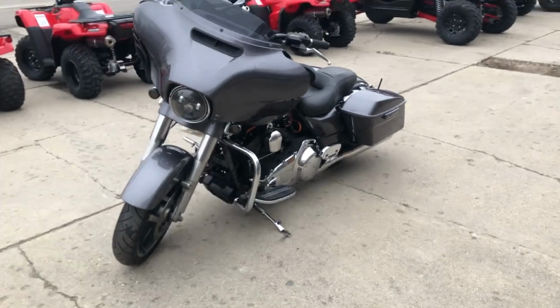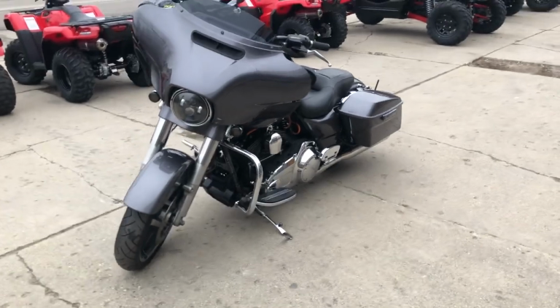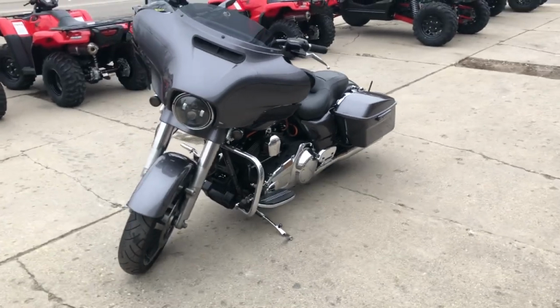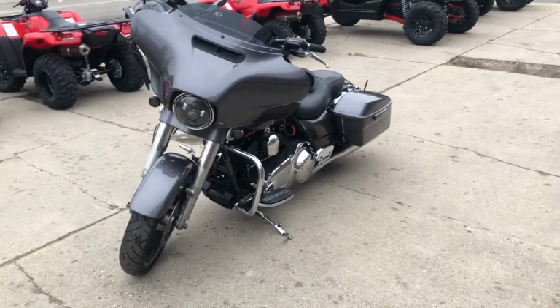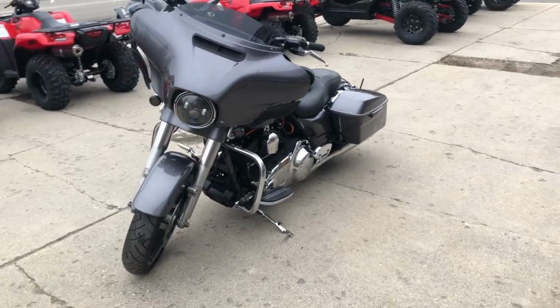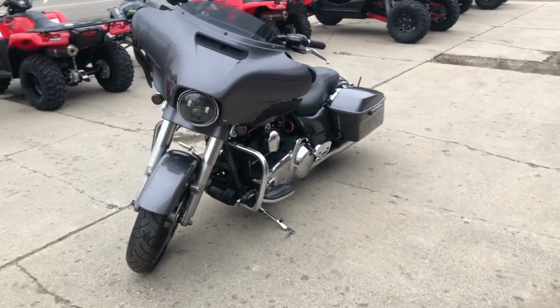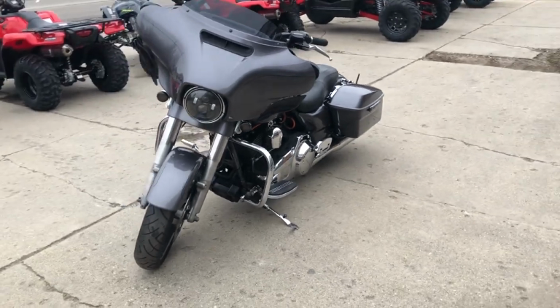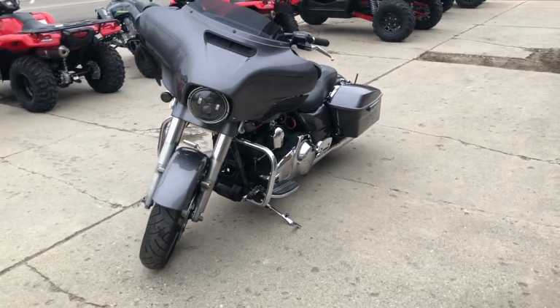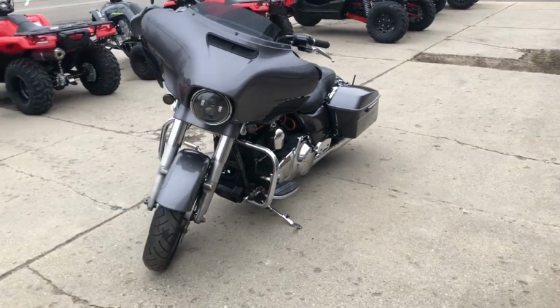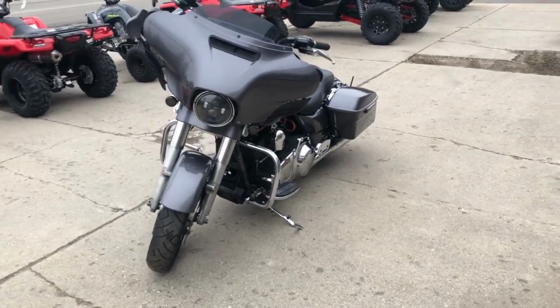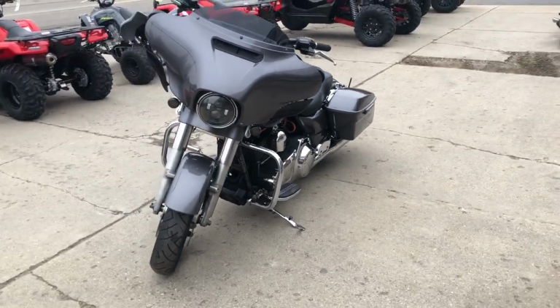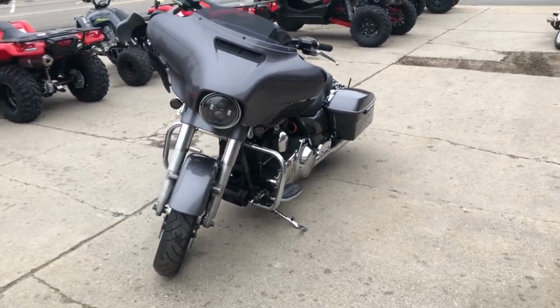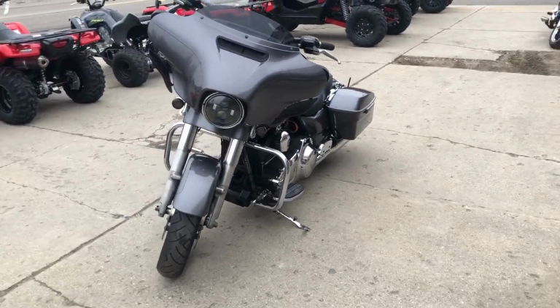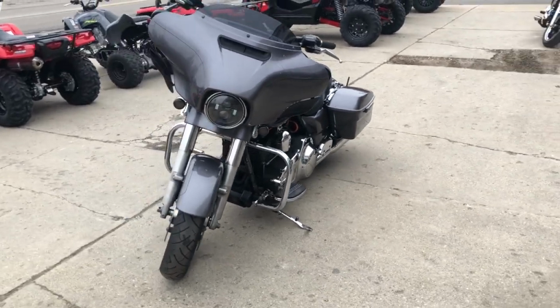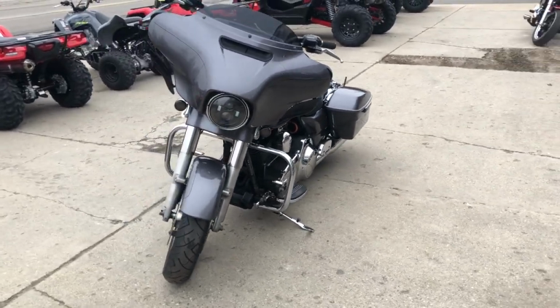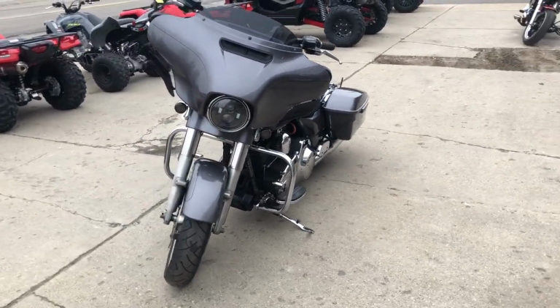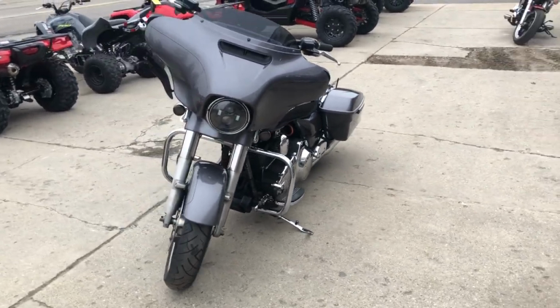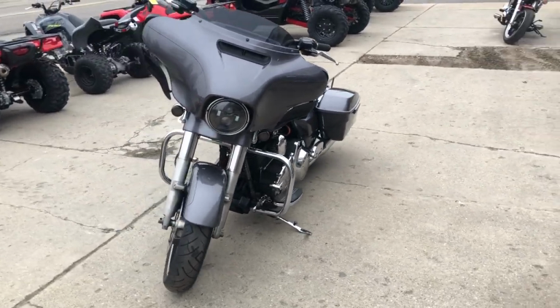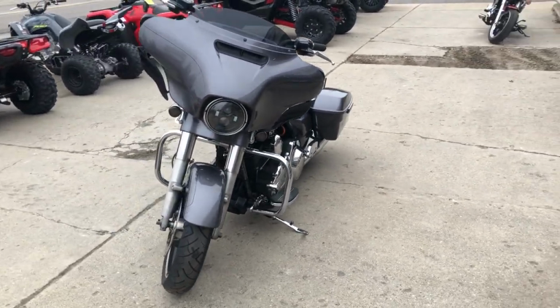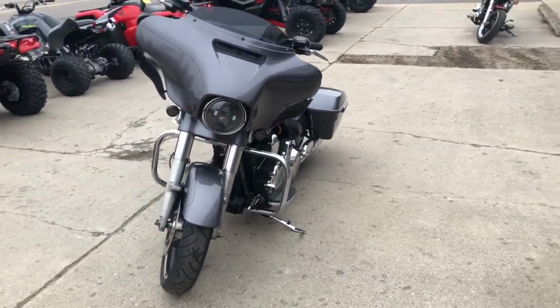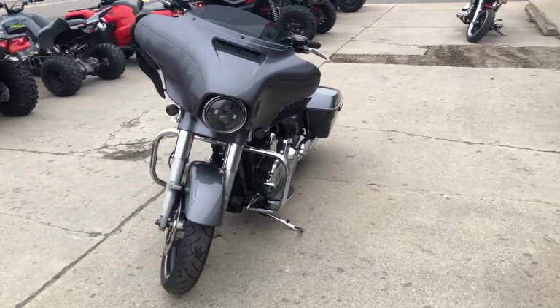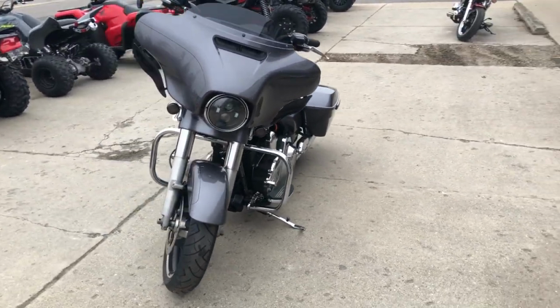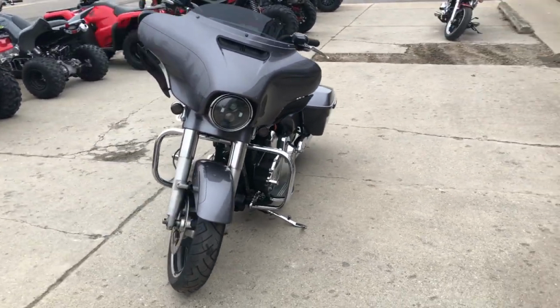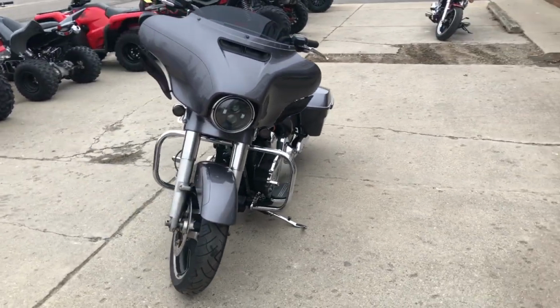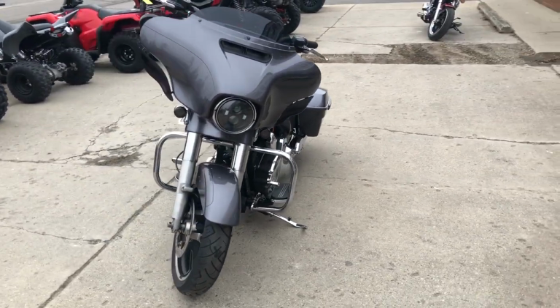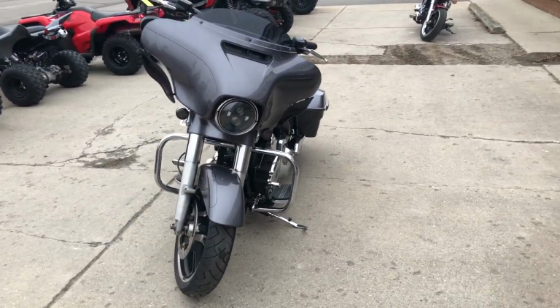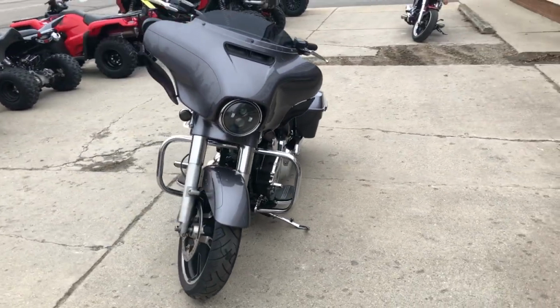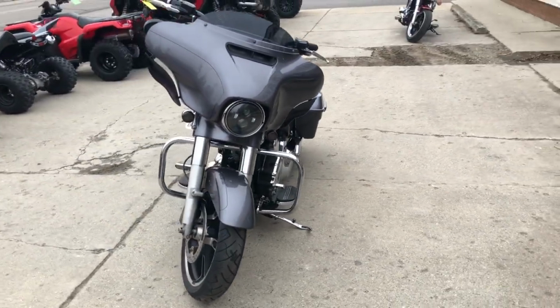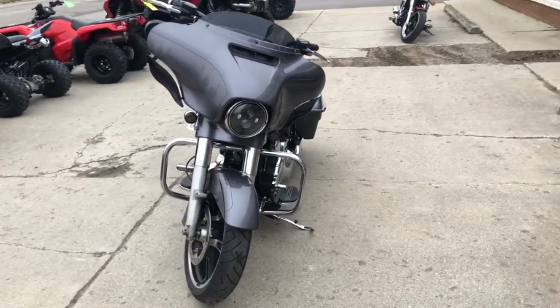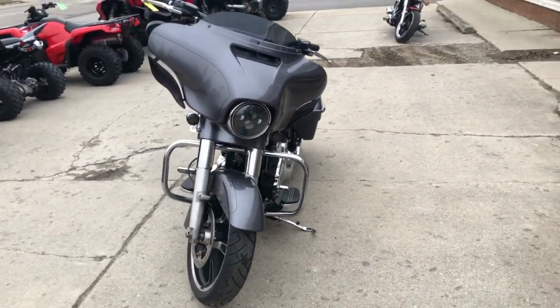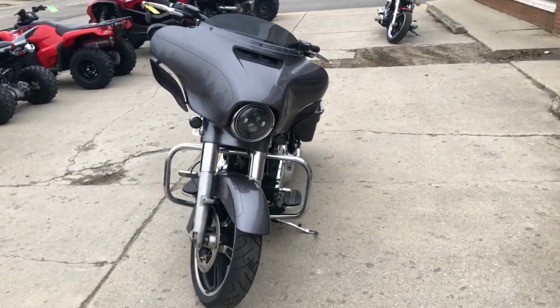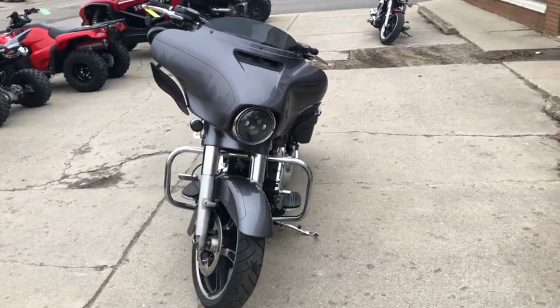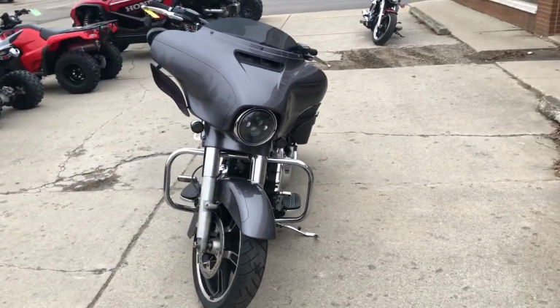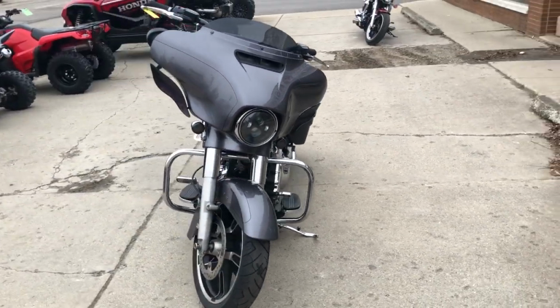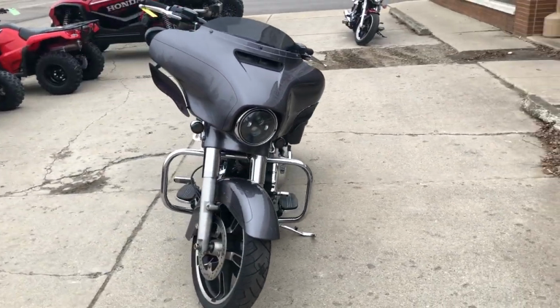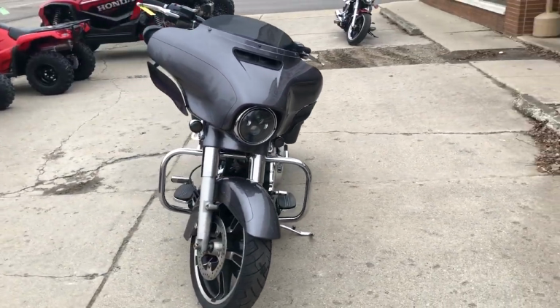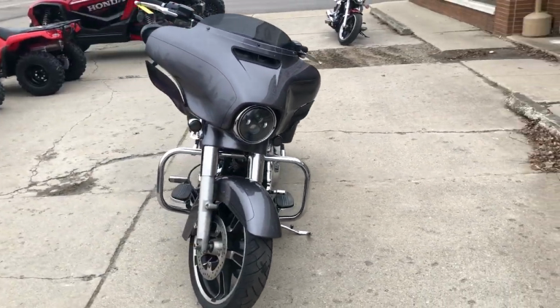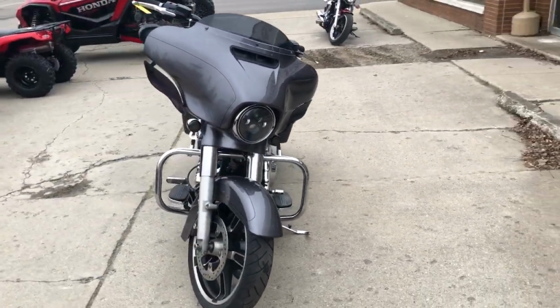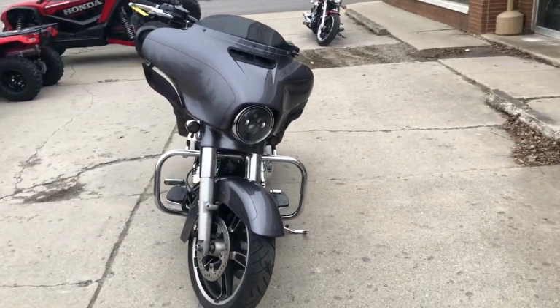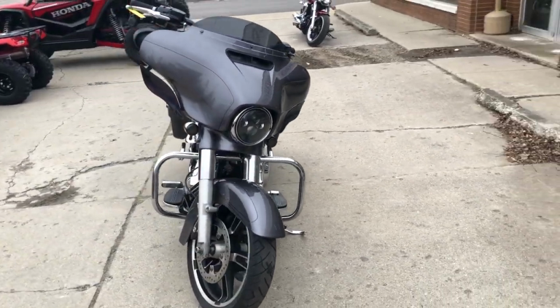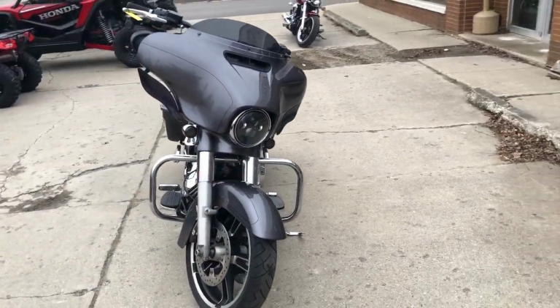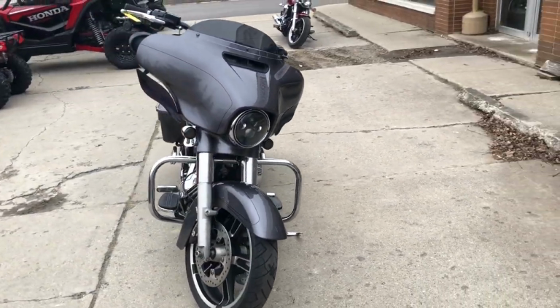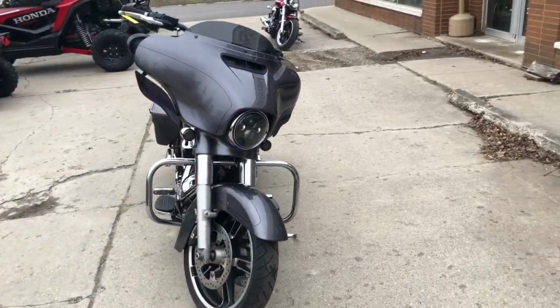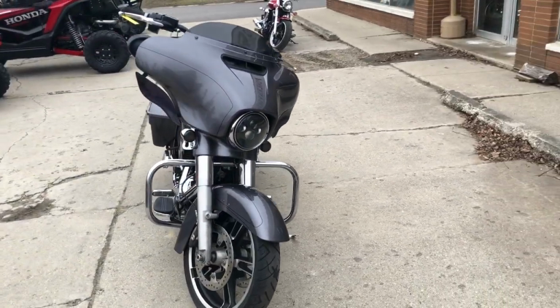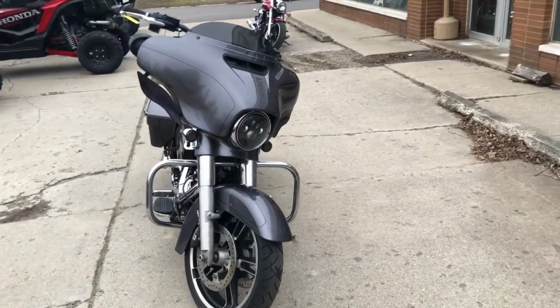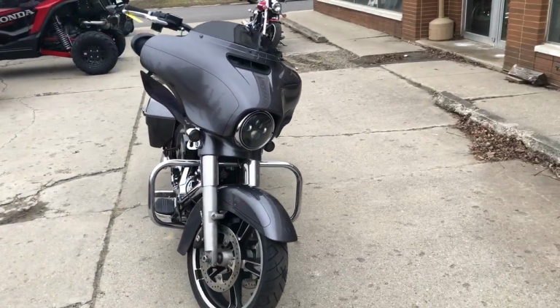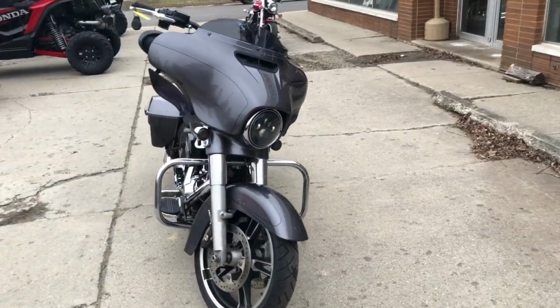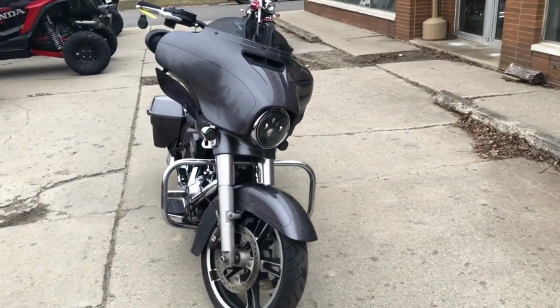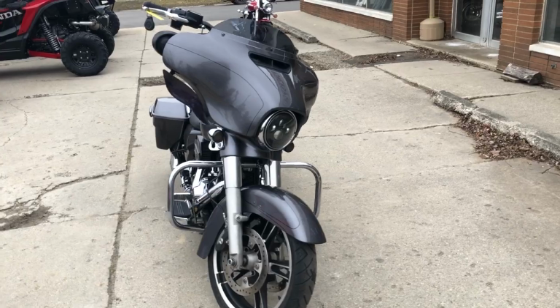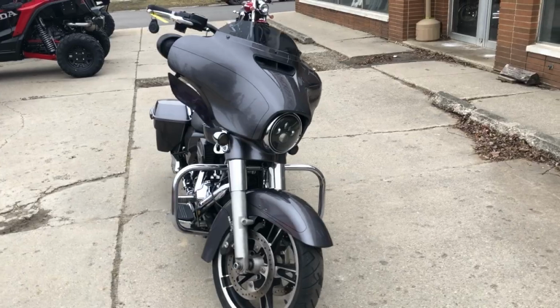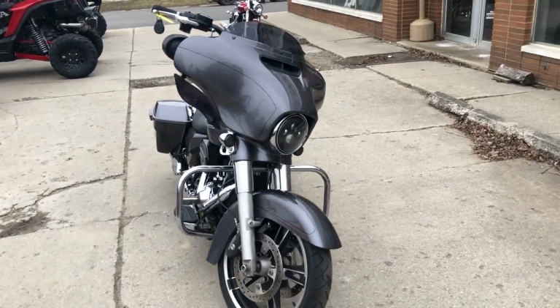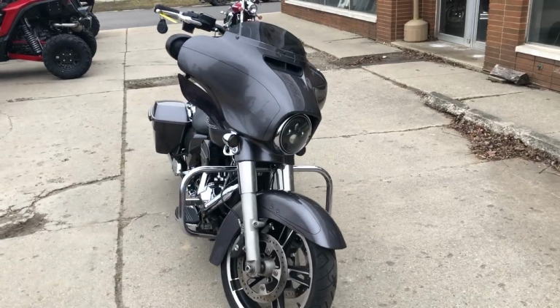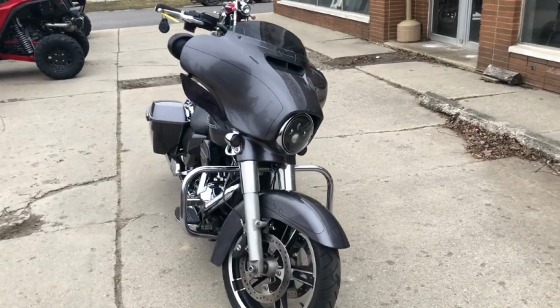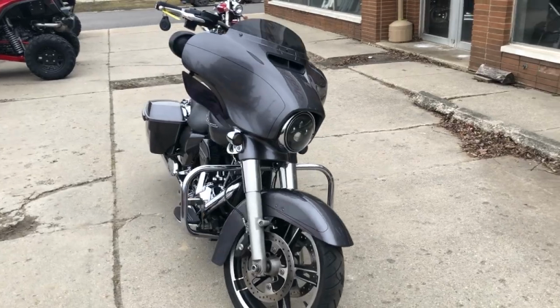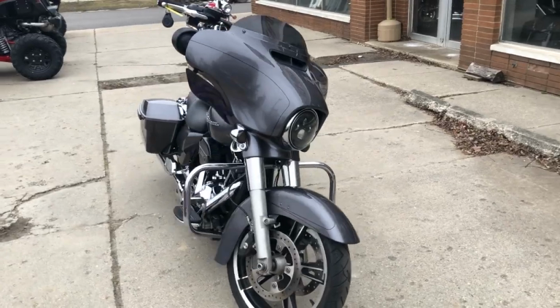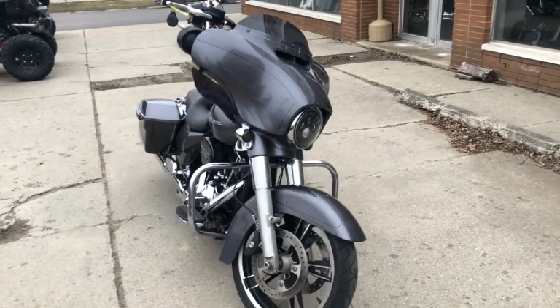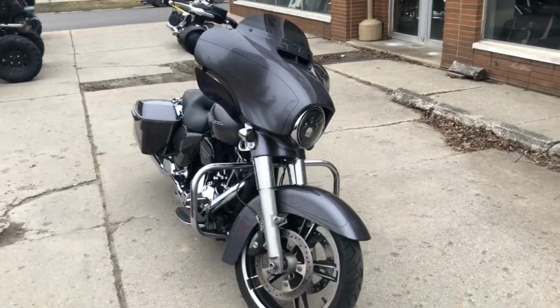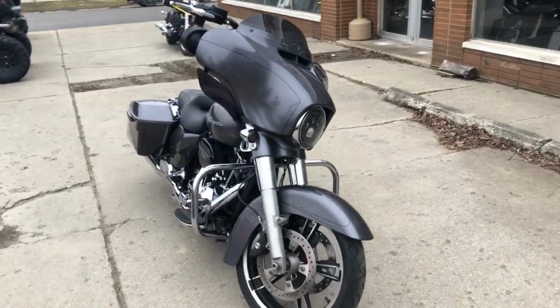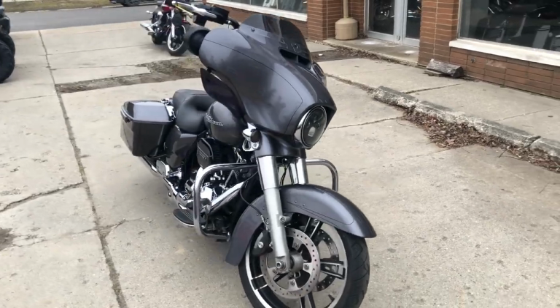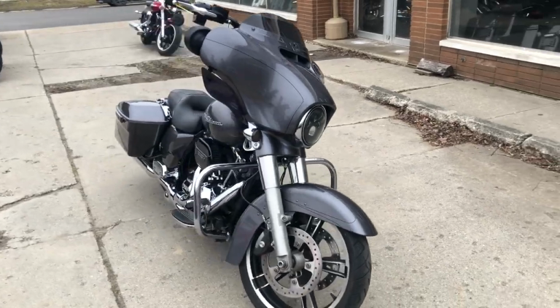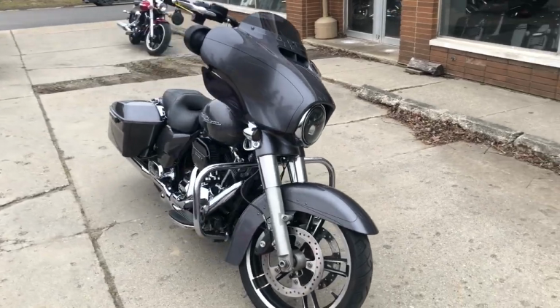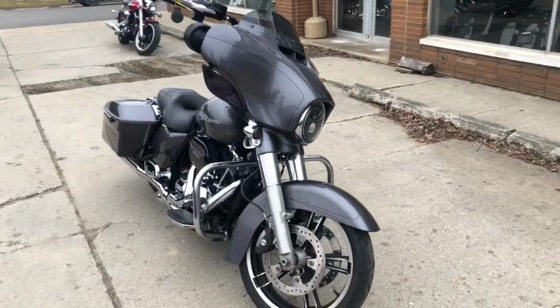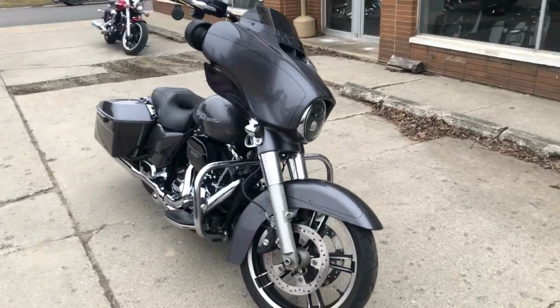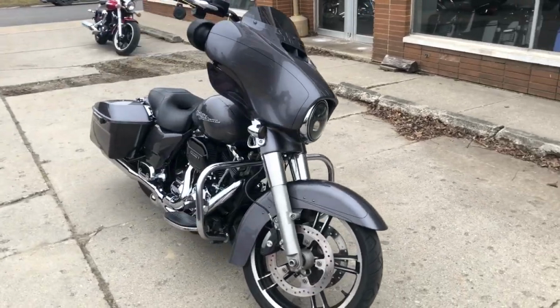This bike runs great. Everything works, needs nothing. Just serviced at the dealership, inspected, all fluids changed.